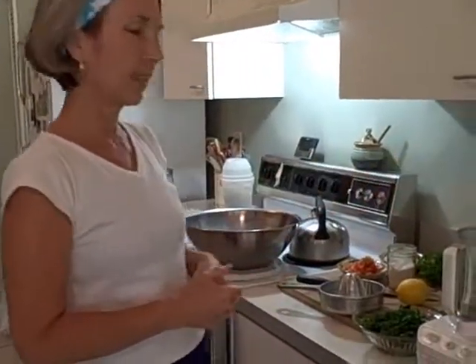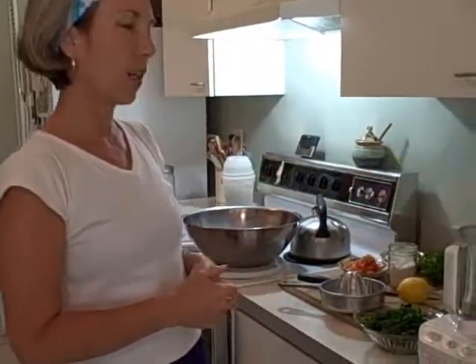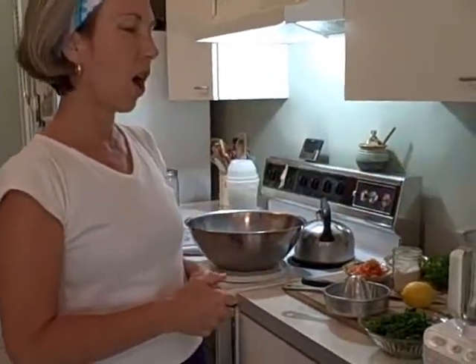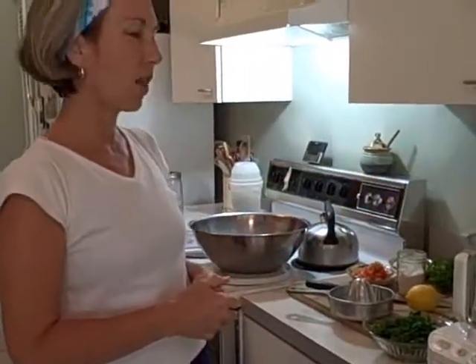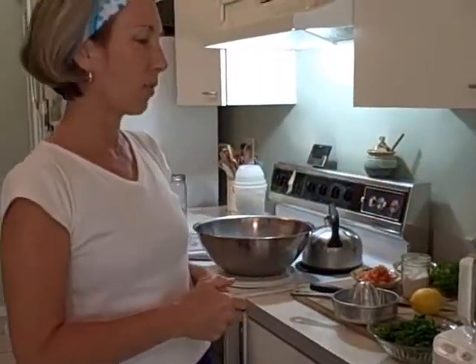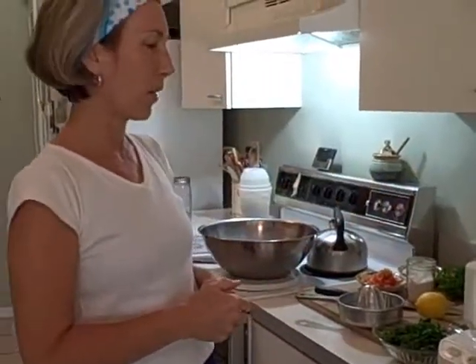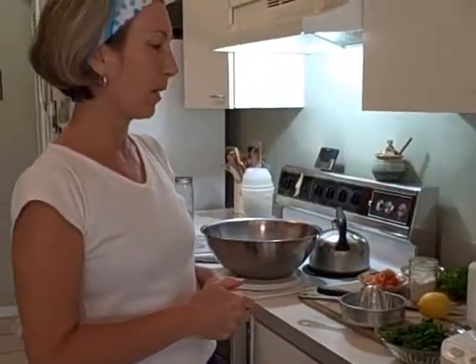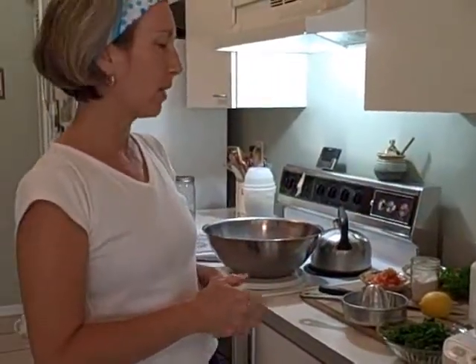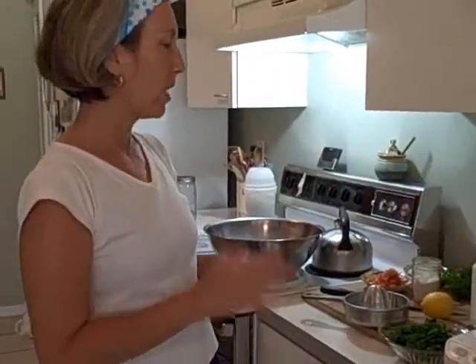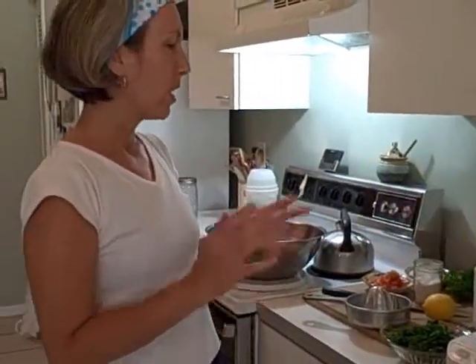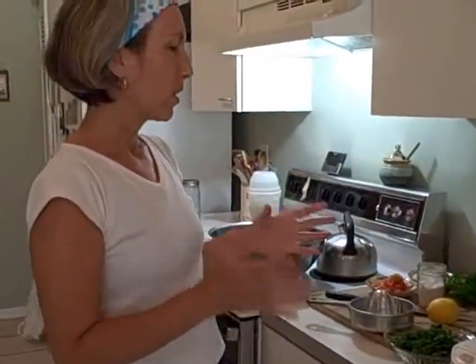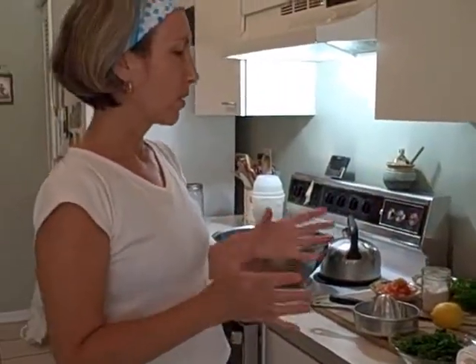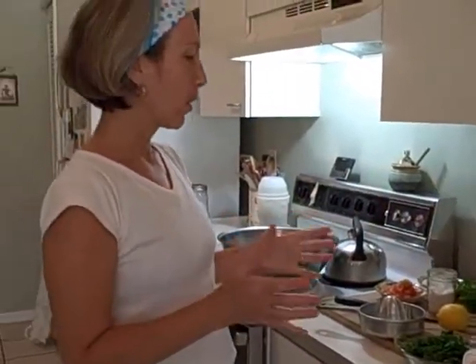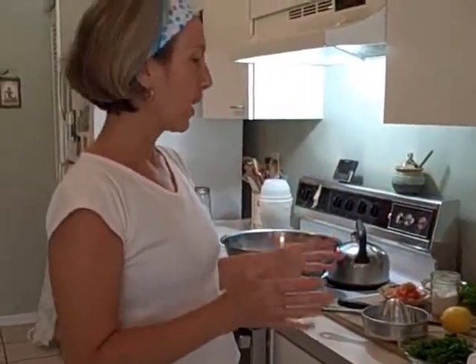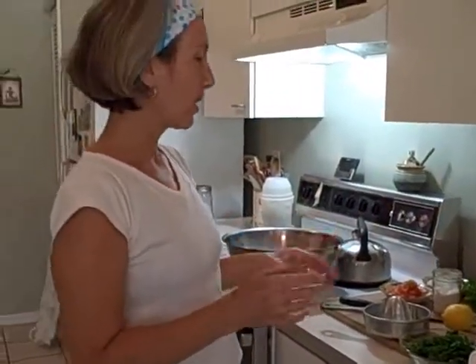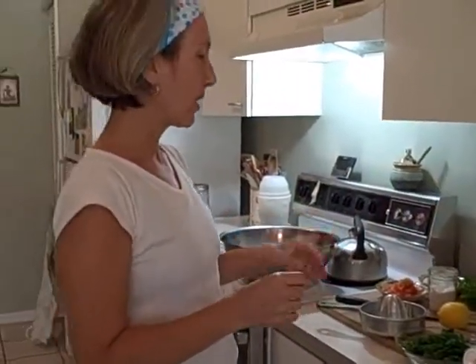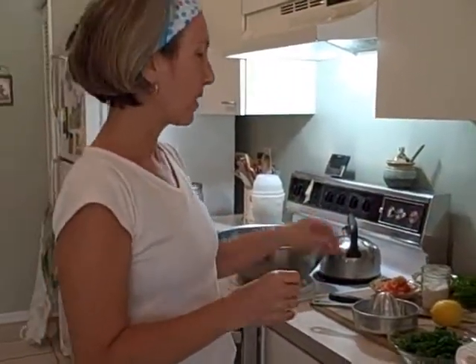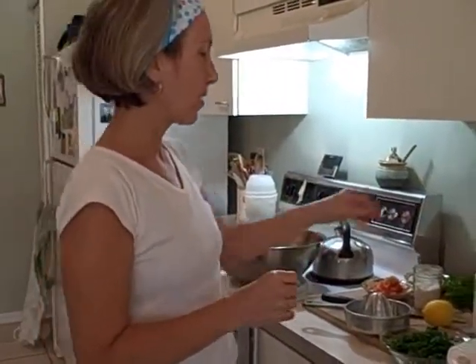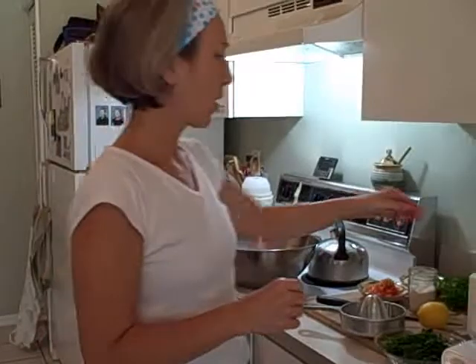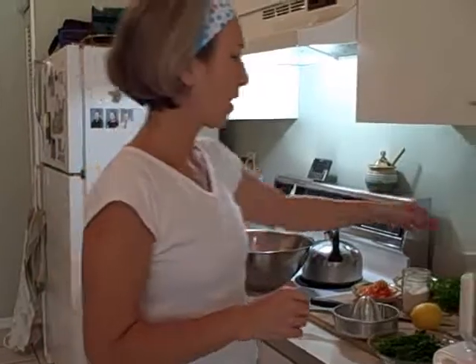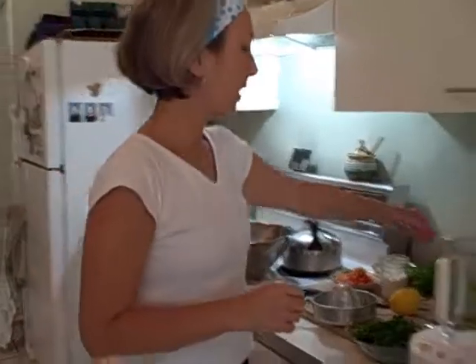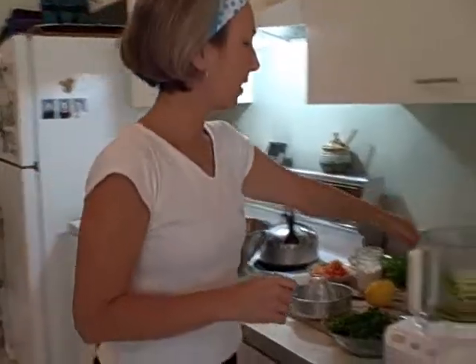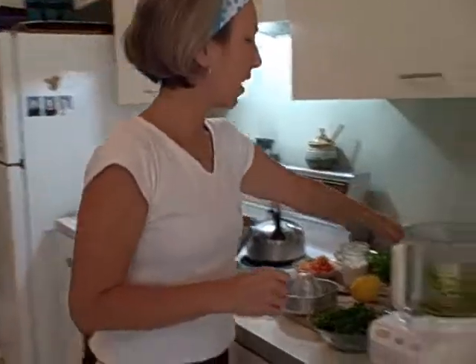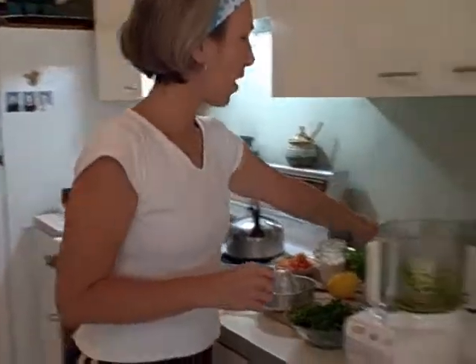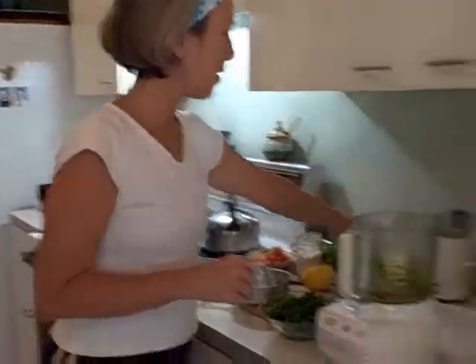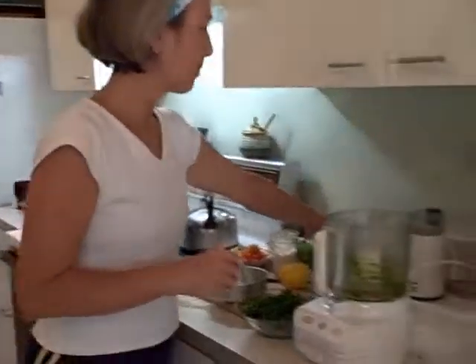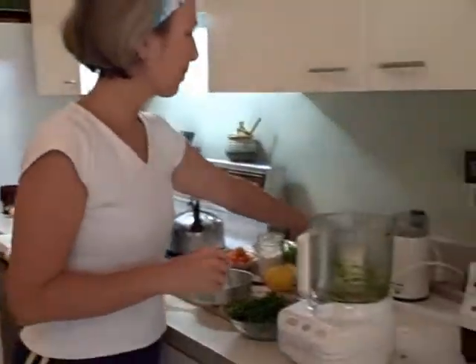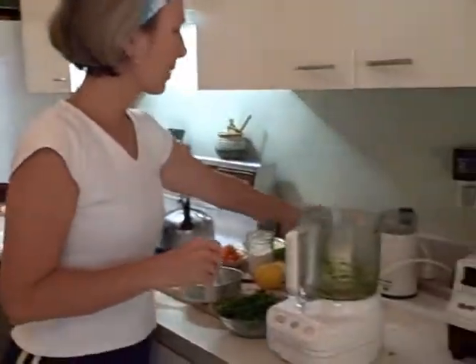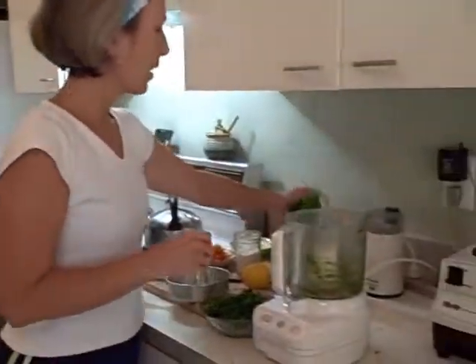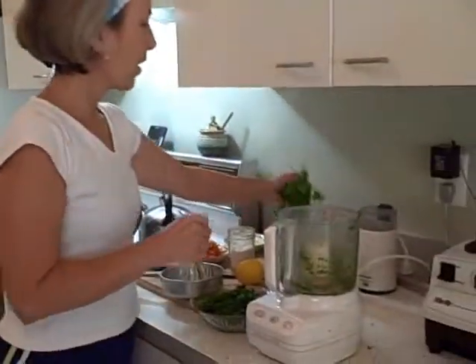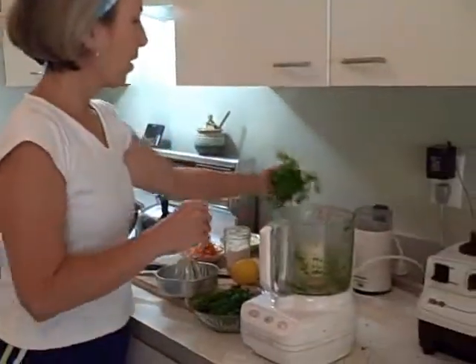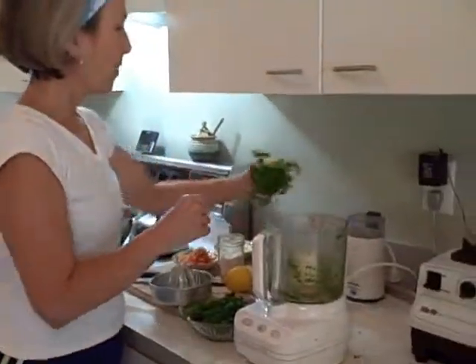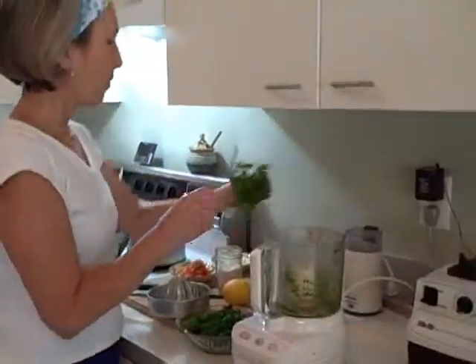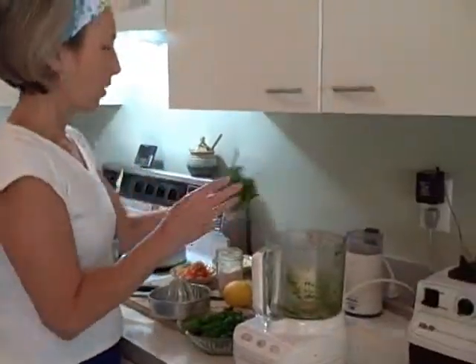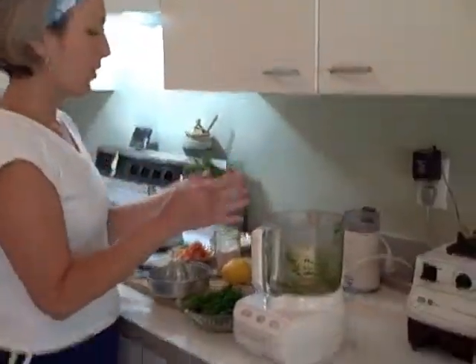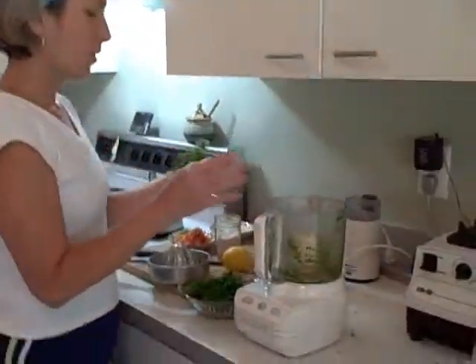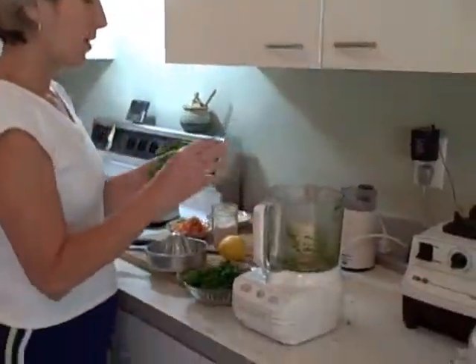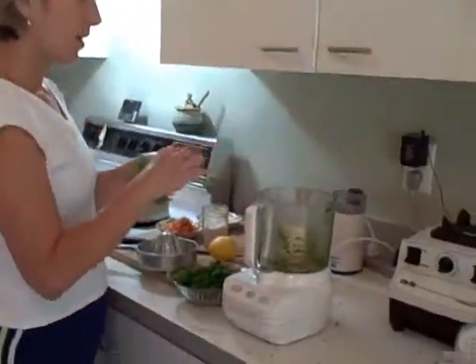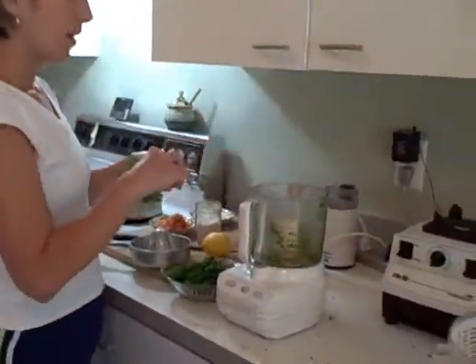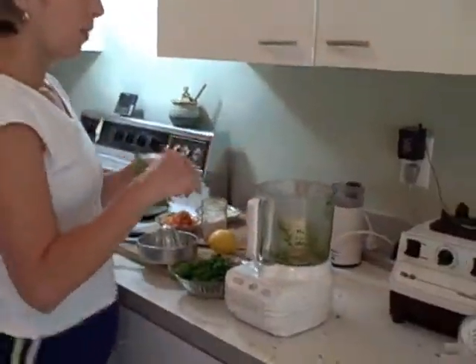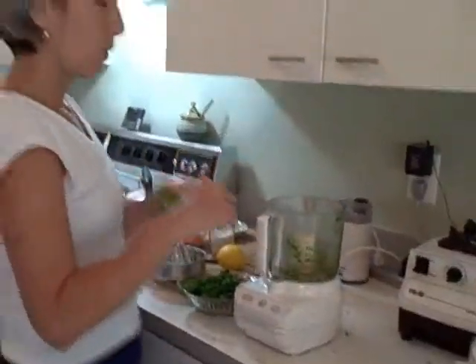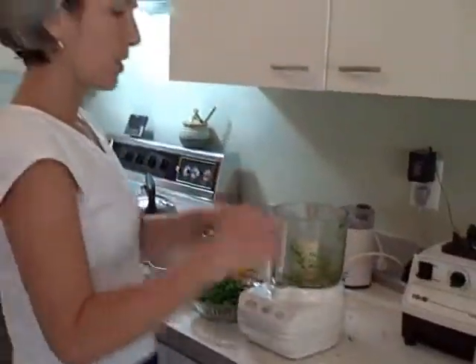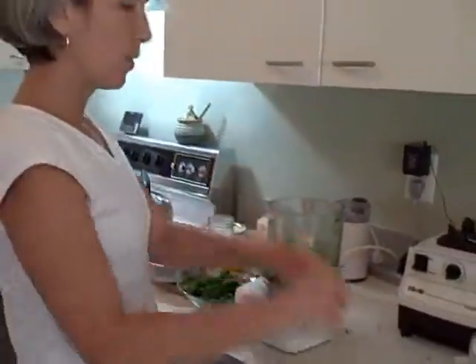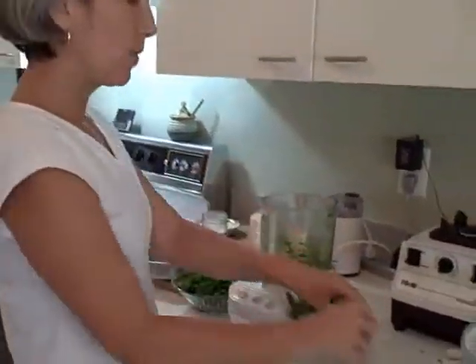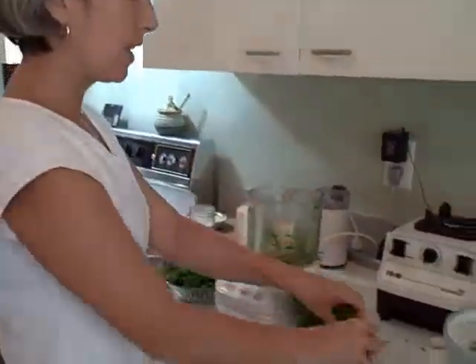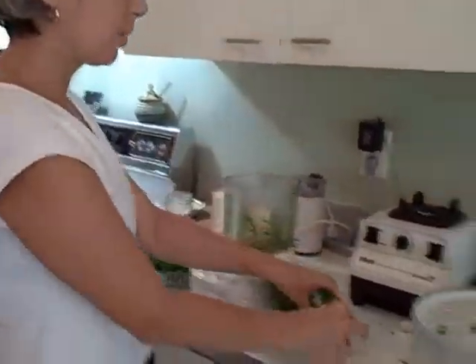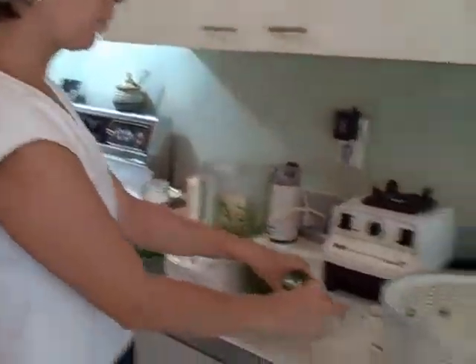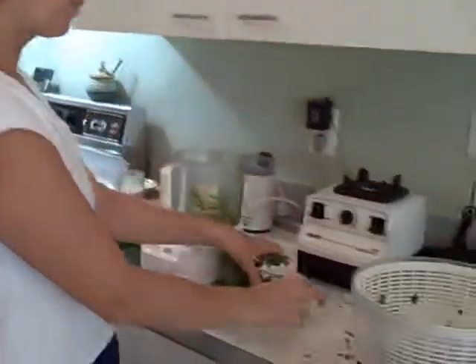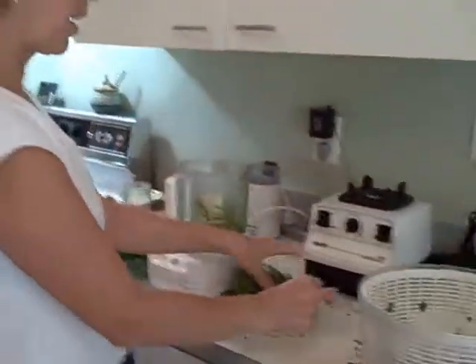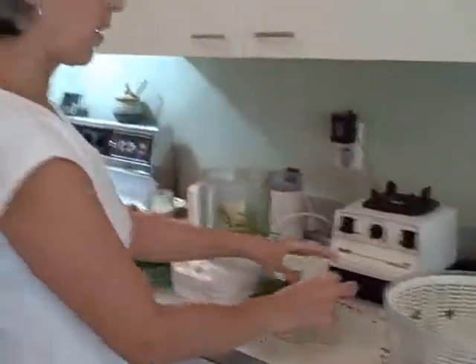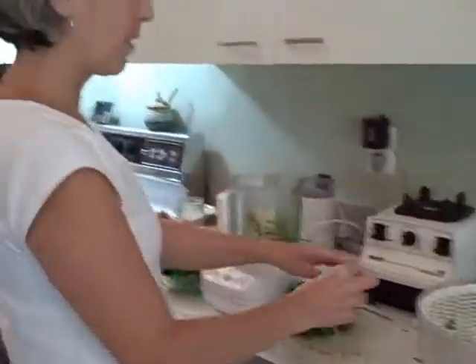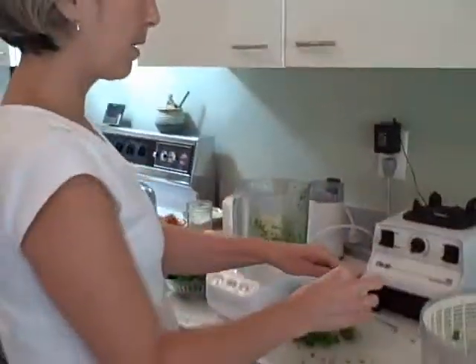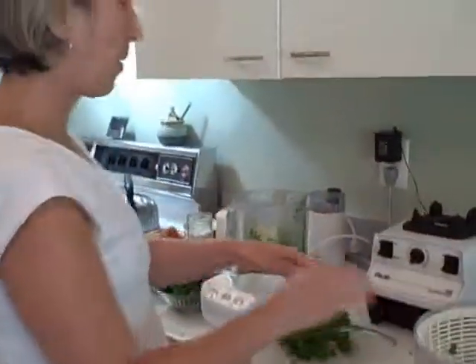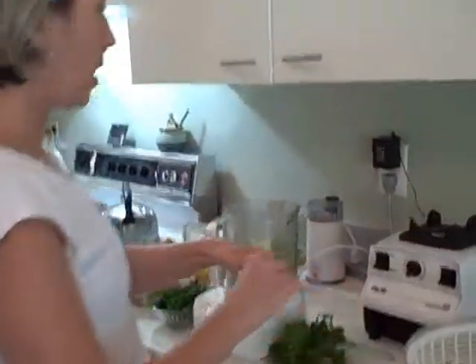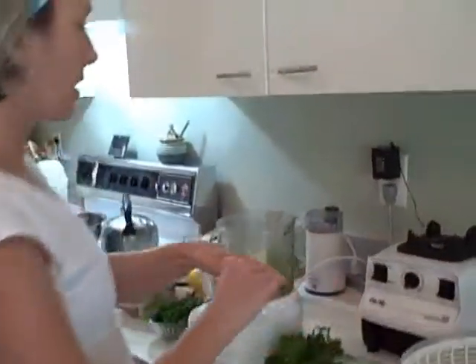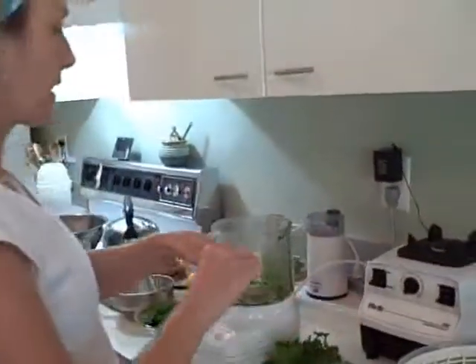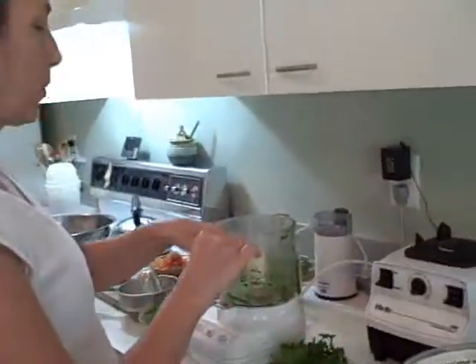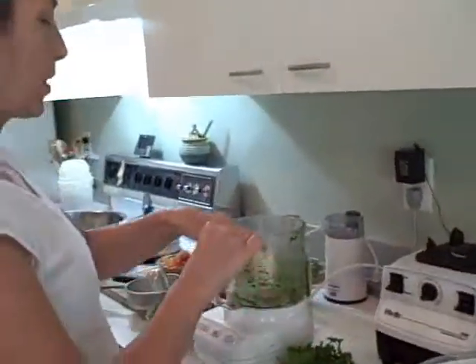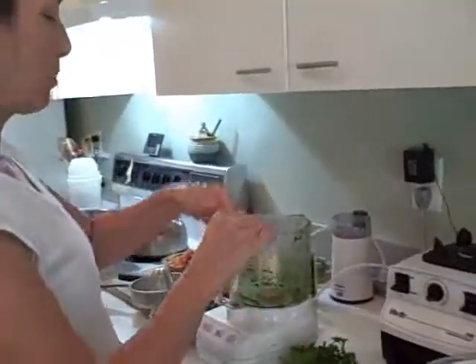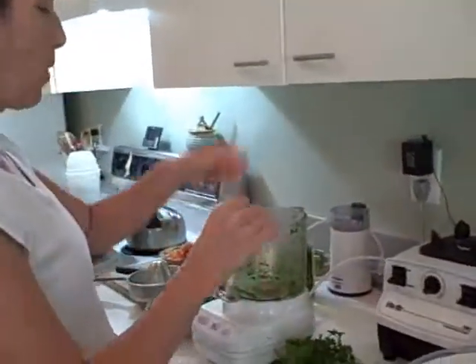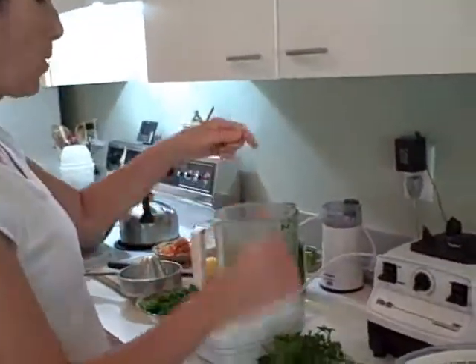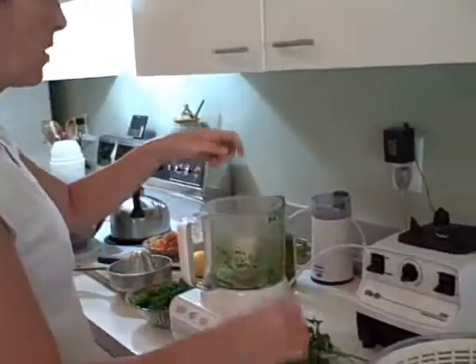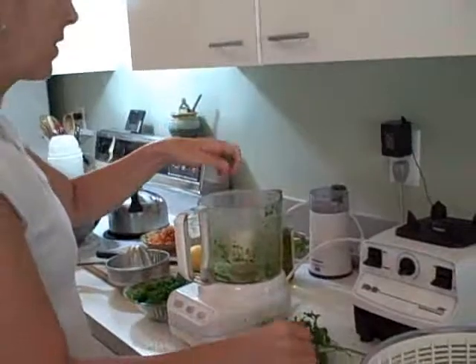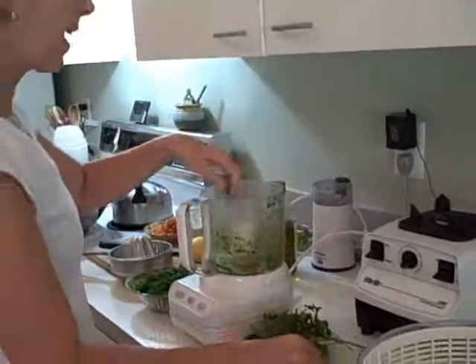Then we'll put in the juice of one whole lemon, a little salt, and a little olive oil. So let's get started. First we need to prepare the parsley.